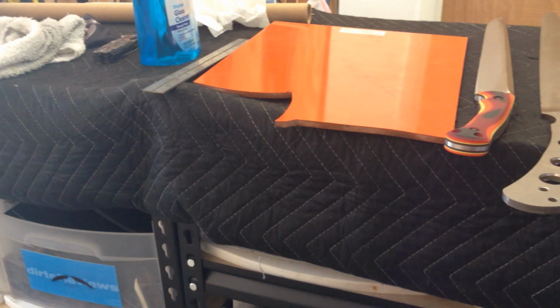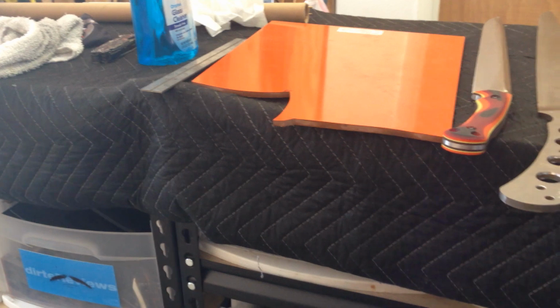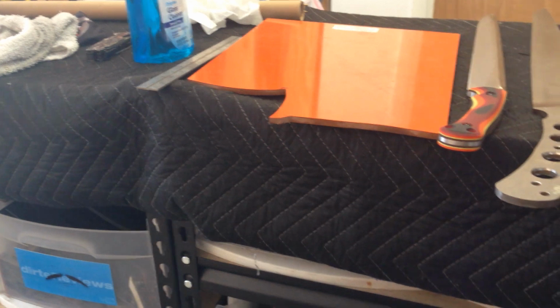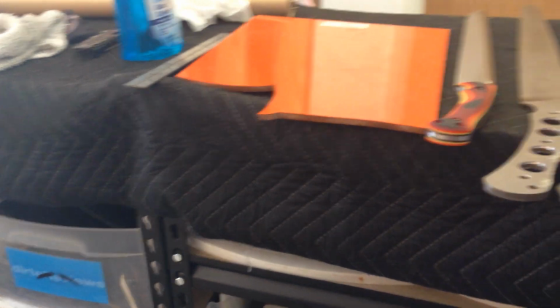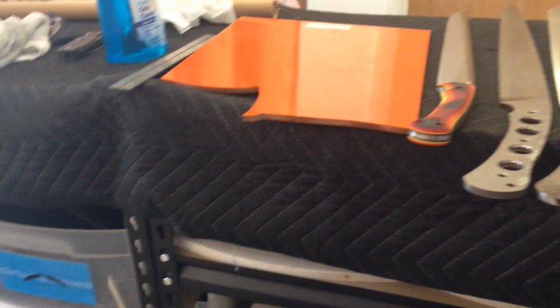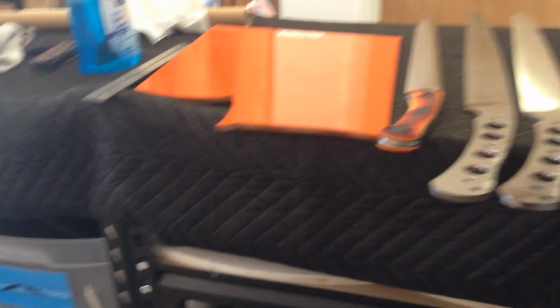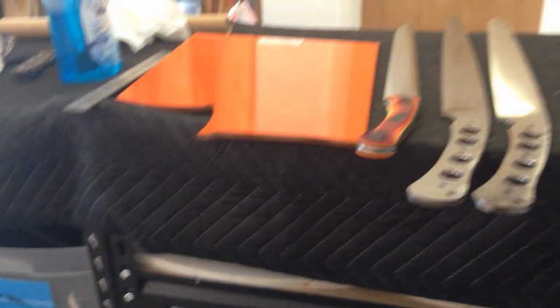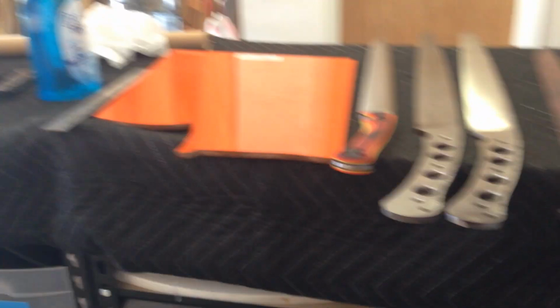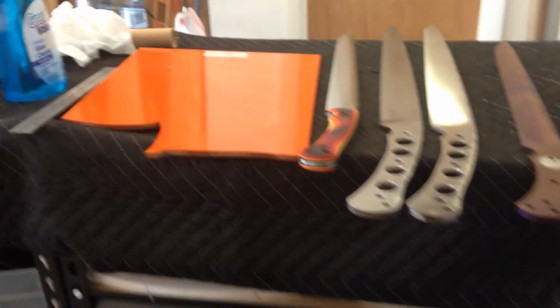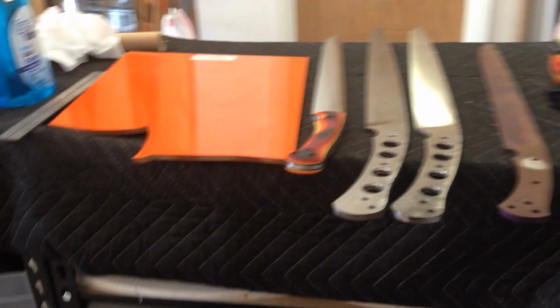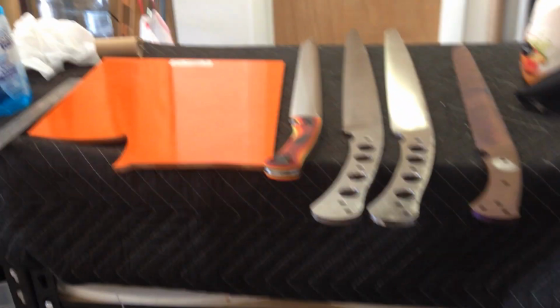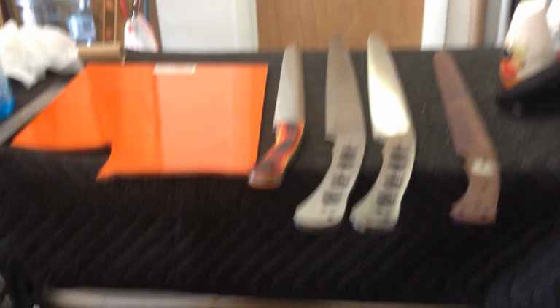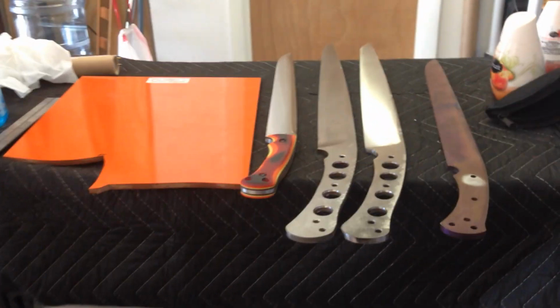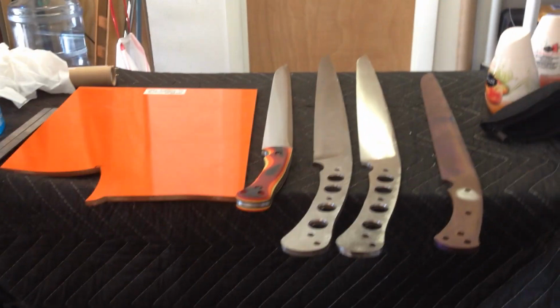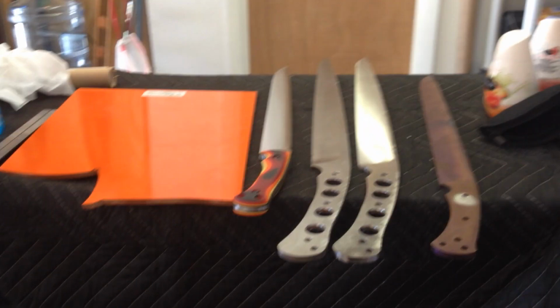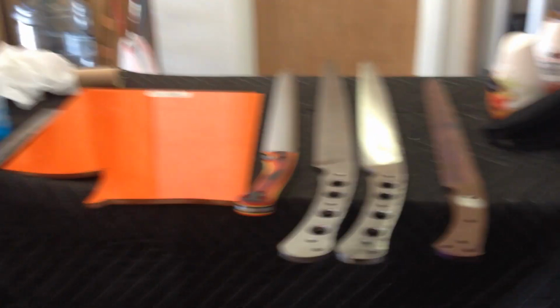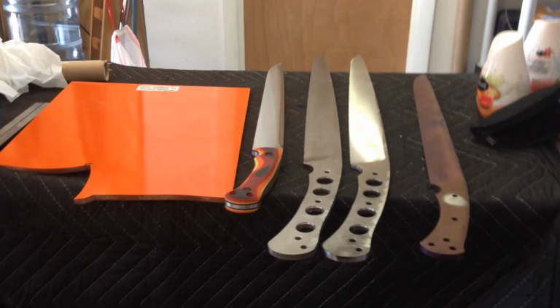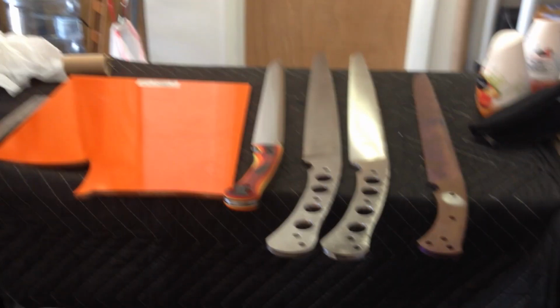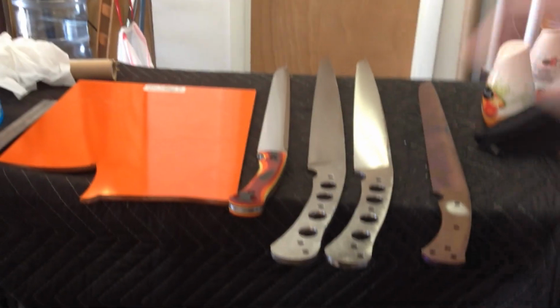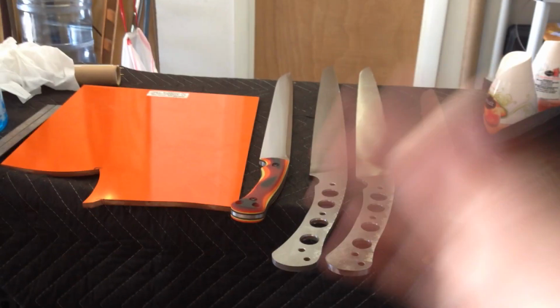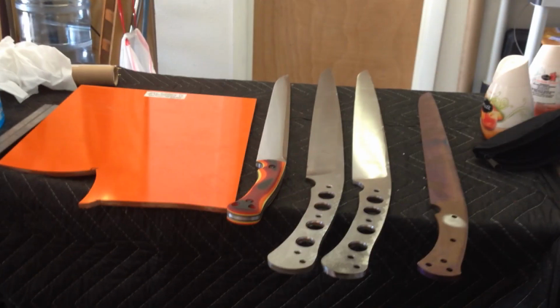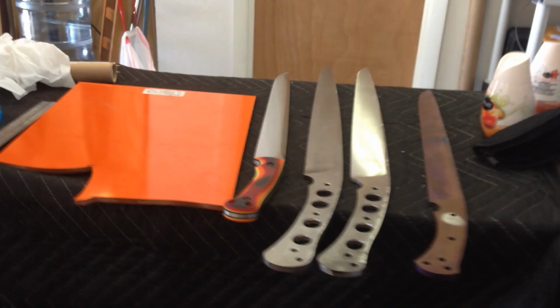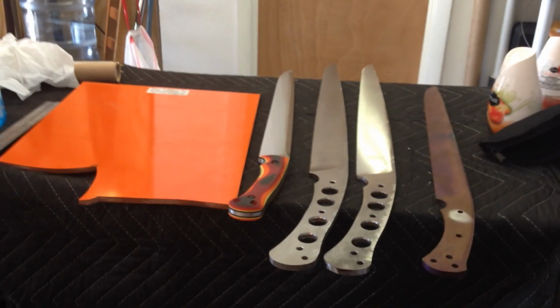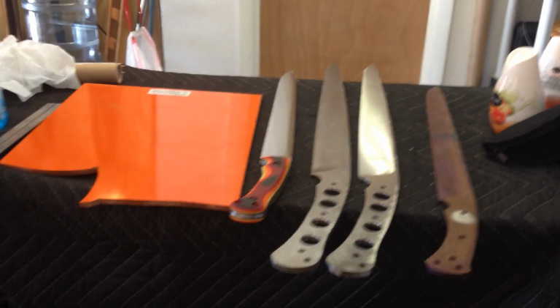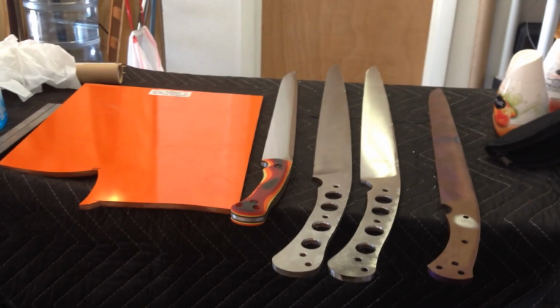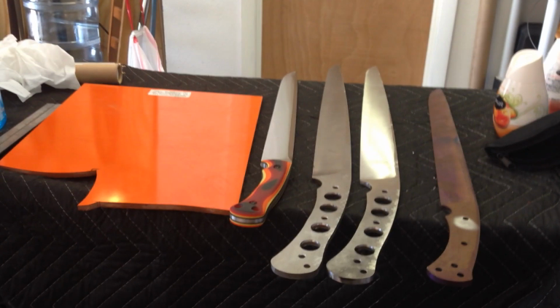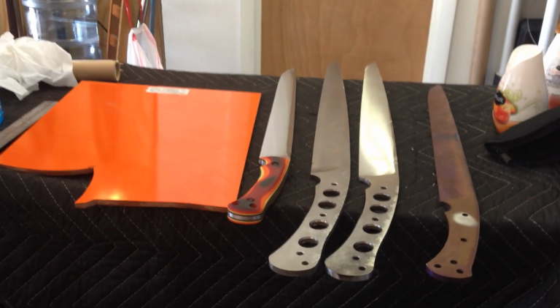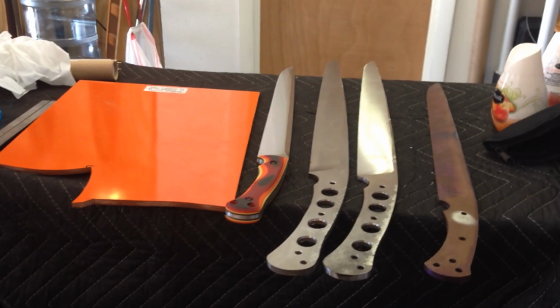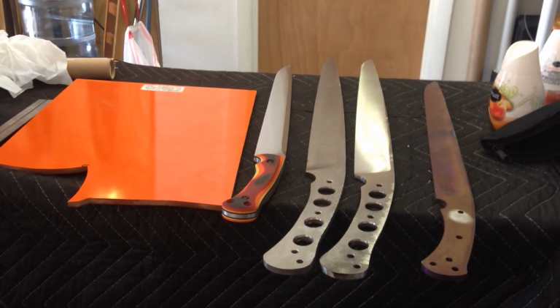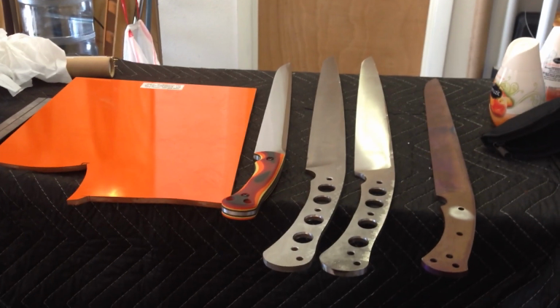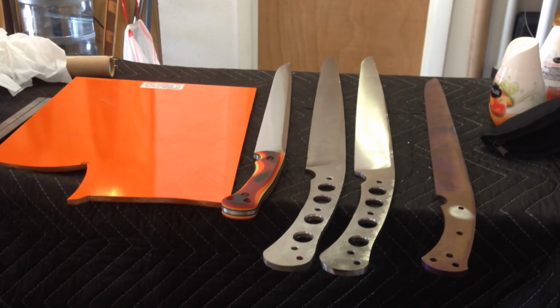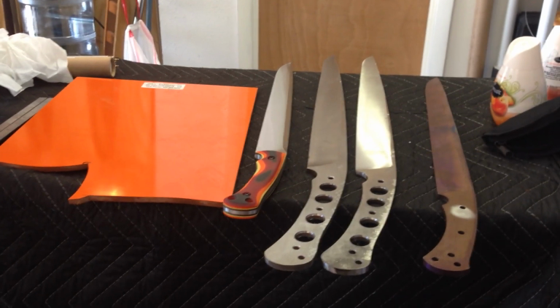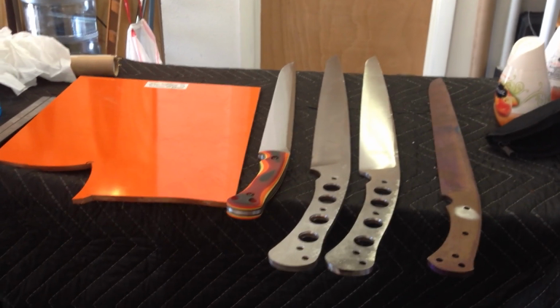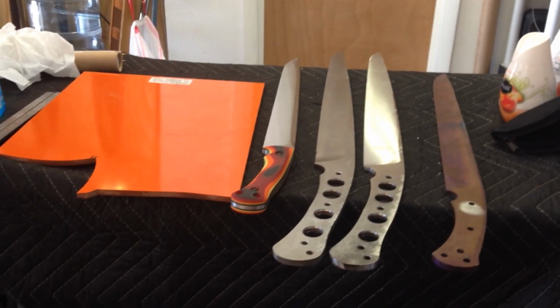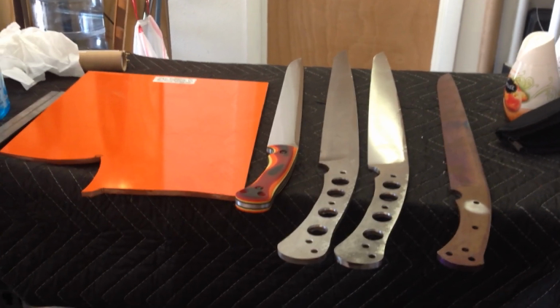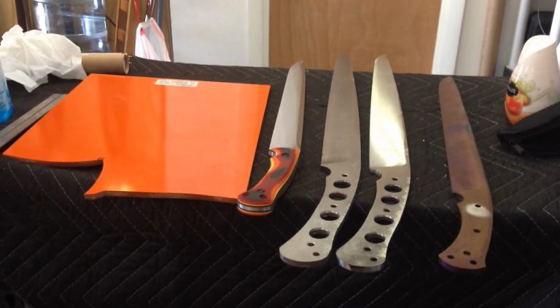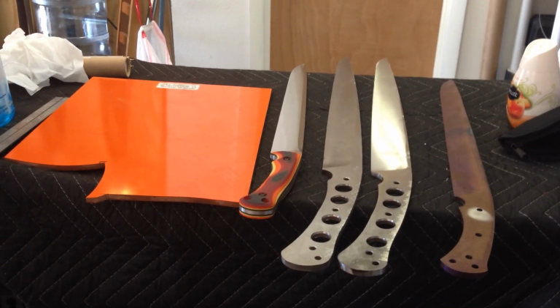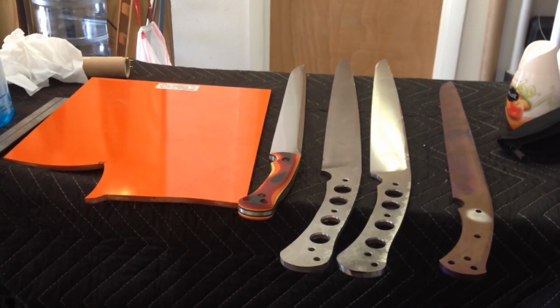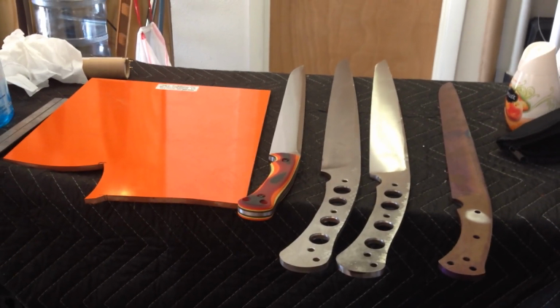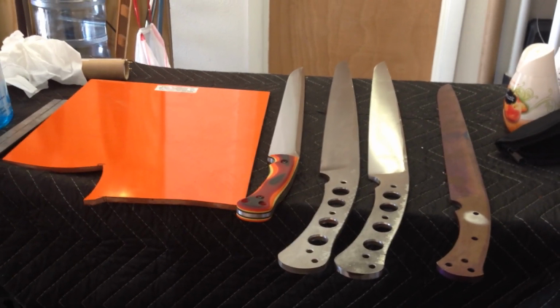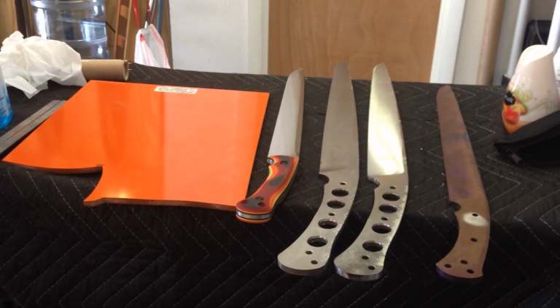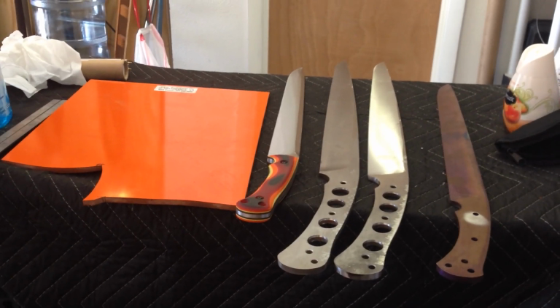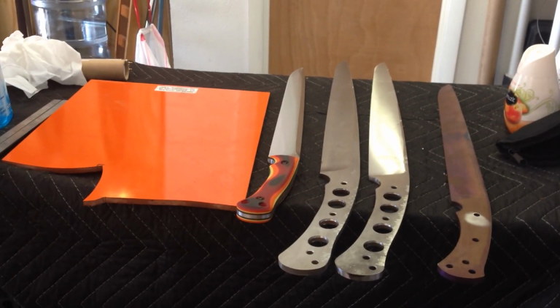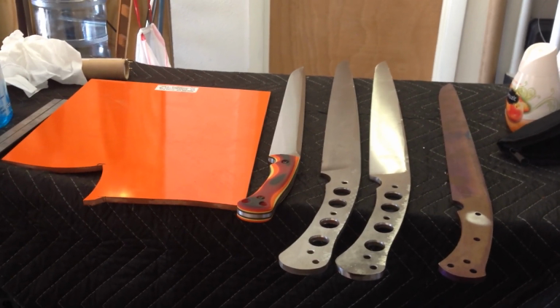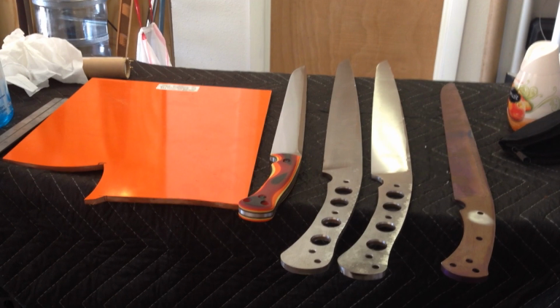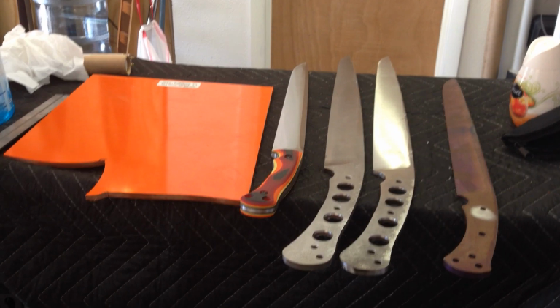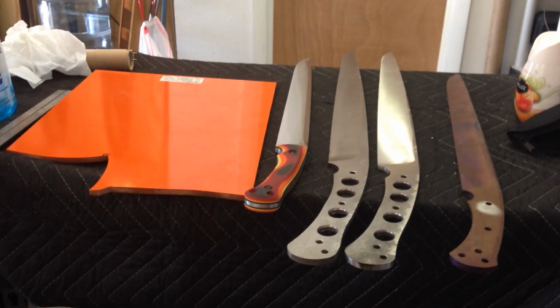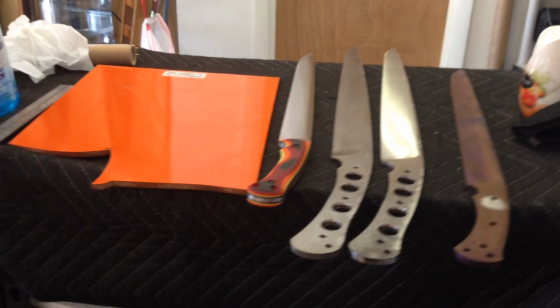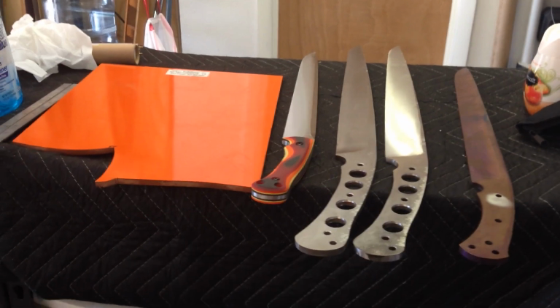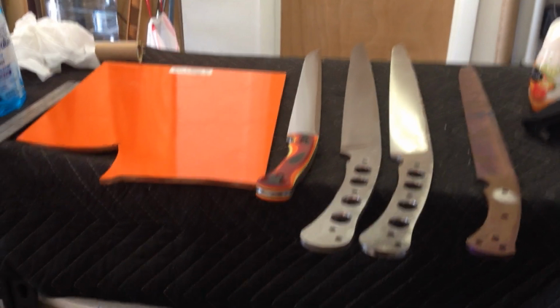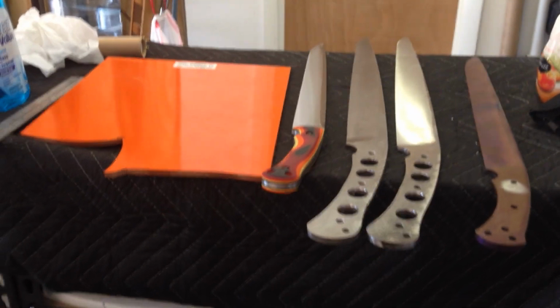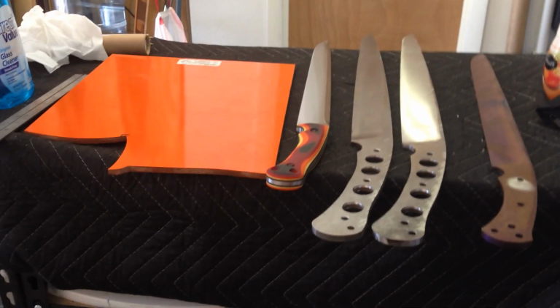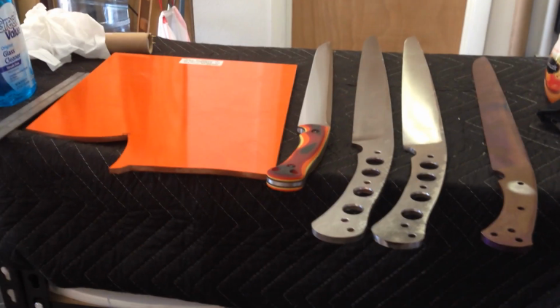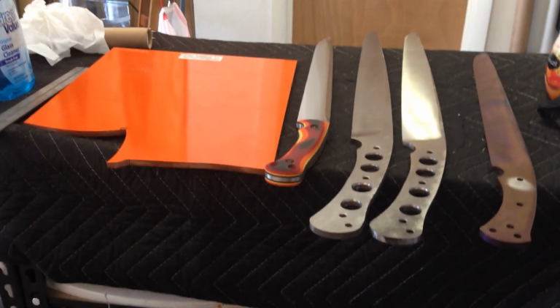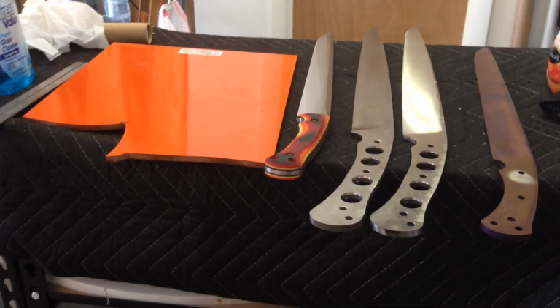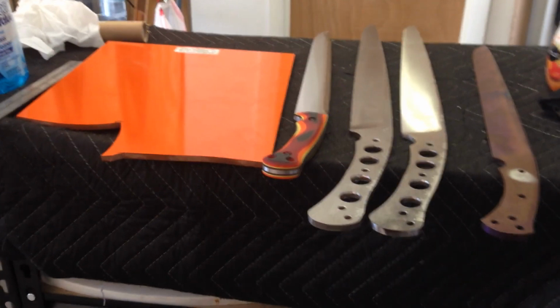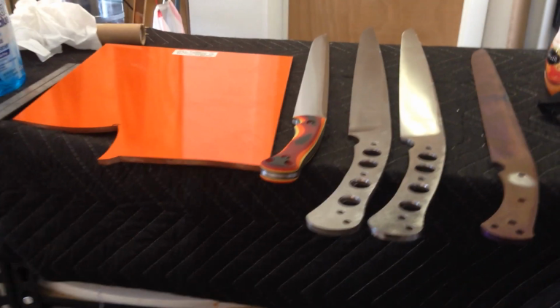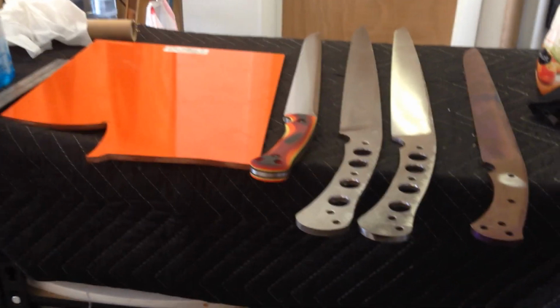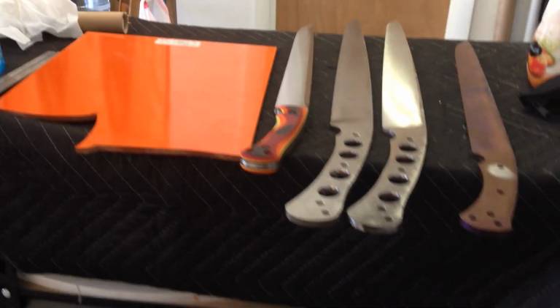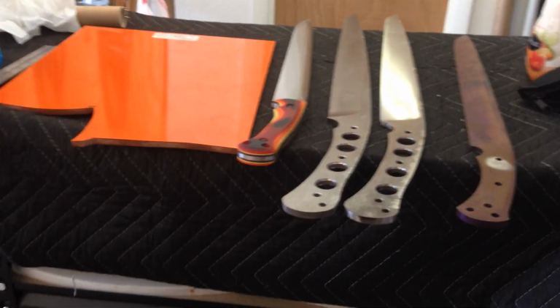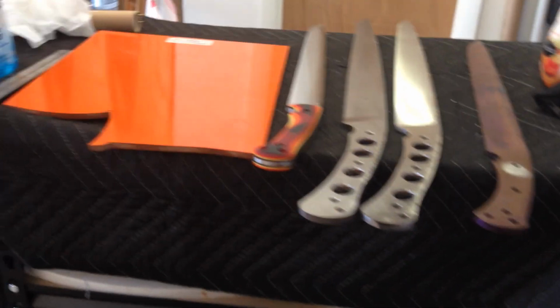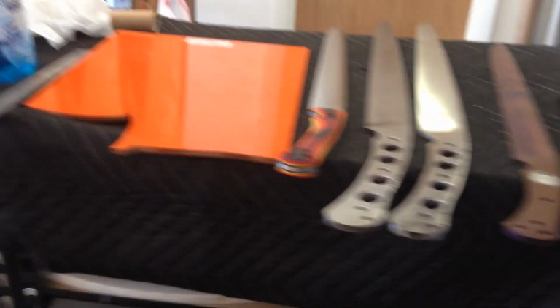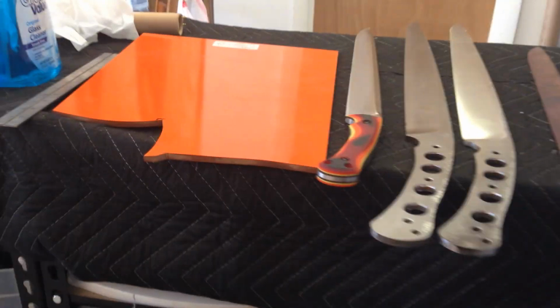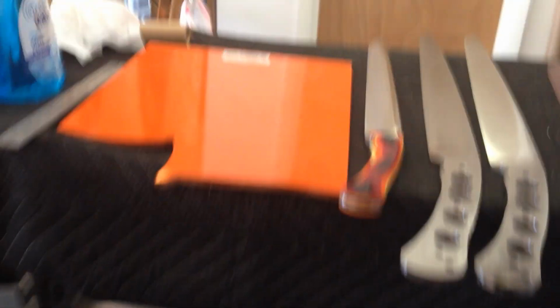Hey folks, how are you doing? So as you see, did some big blades today. I'm barely holding the phone actually. Bad day.